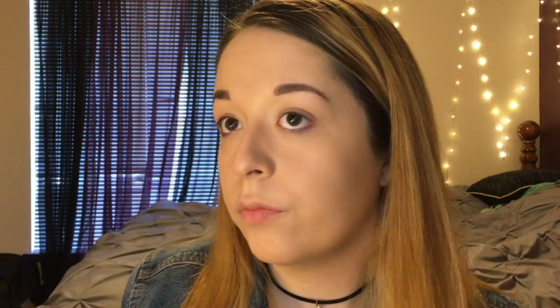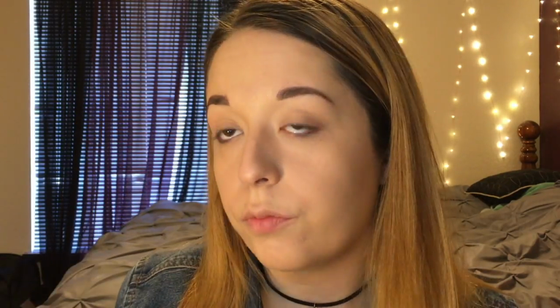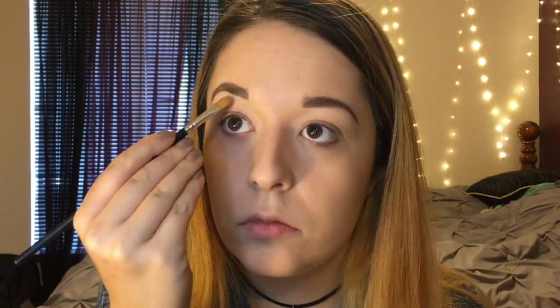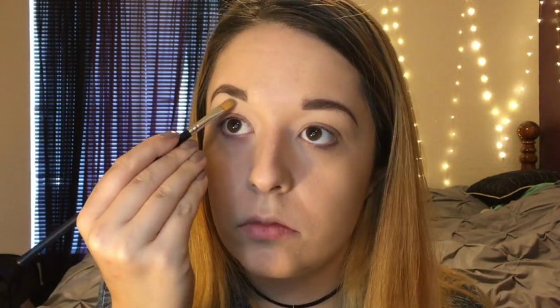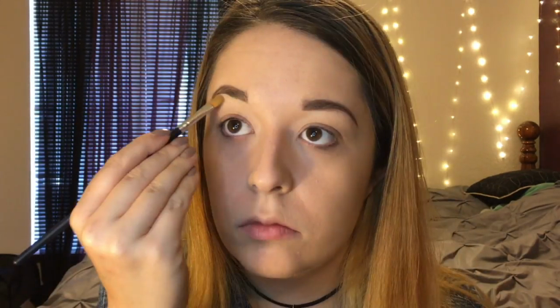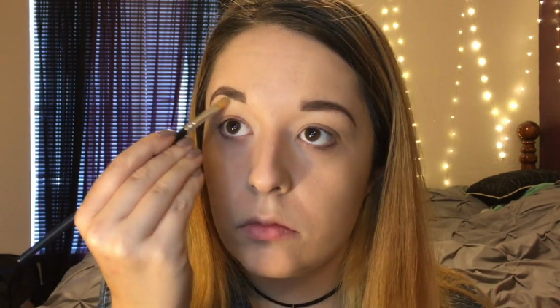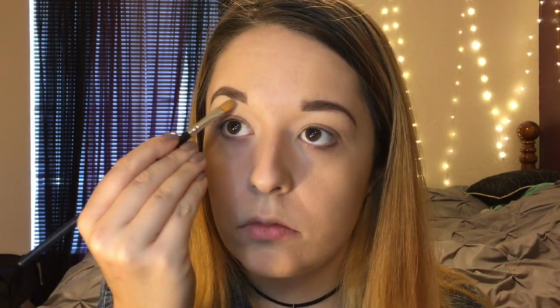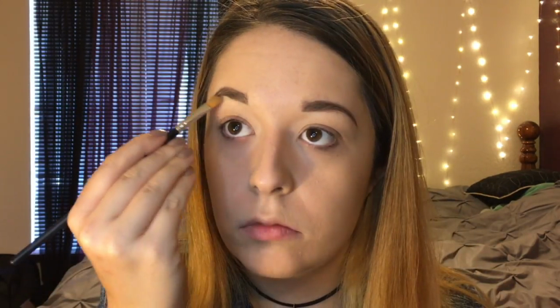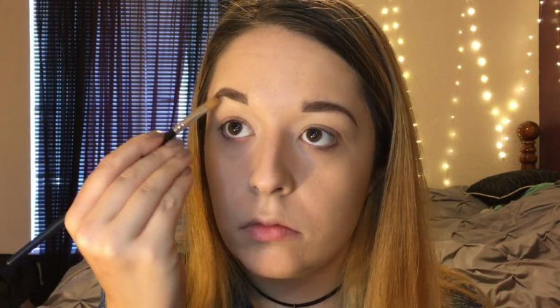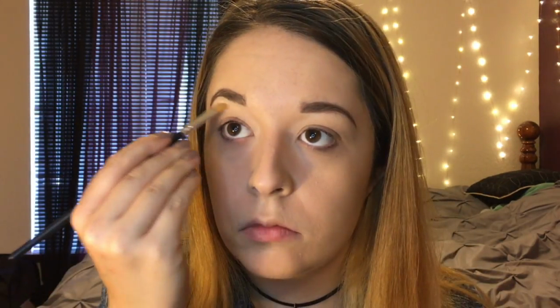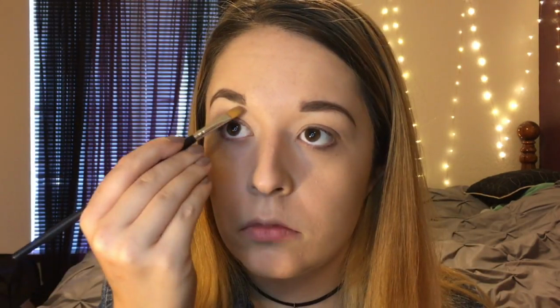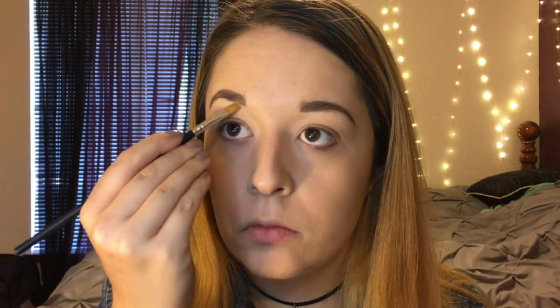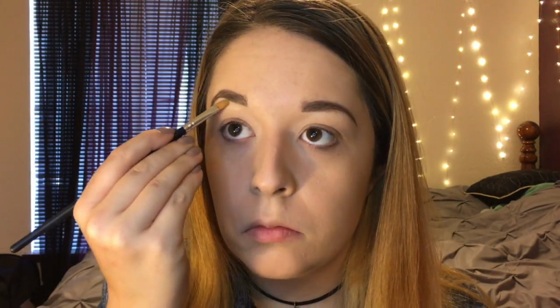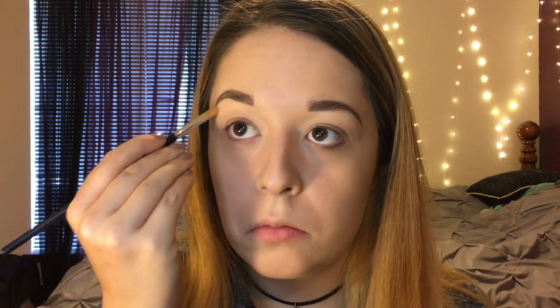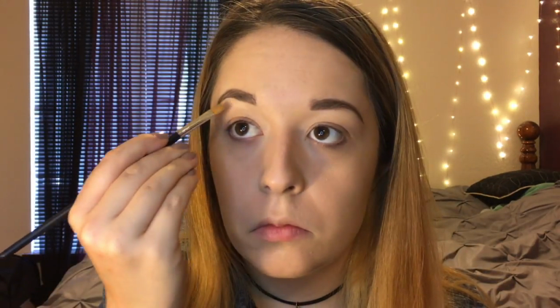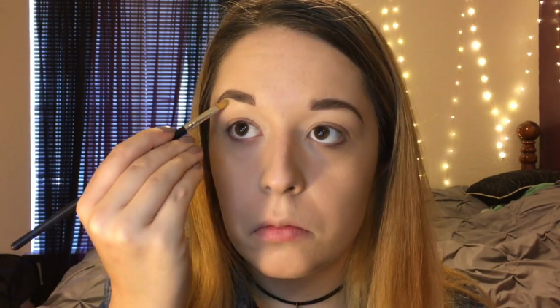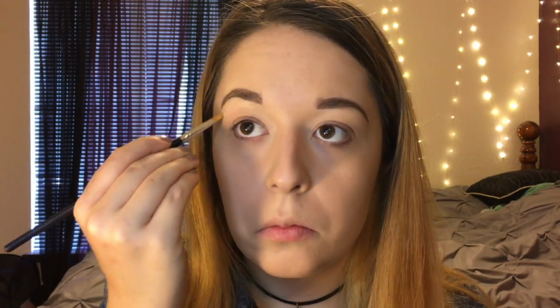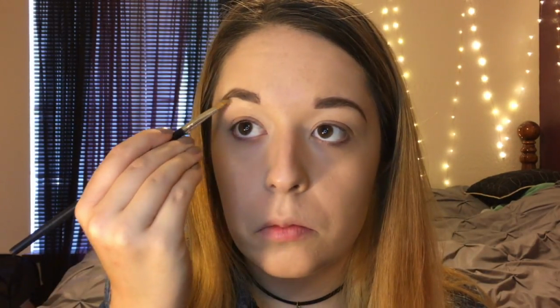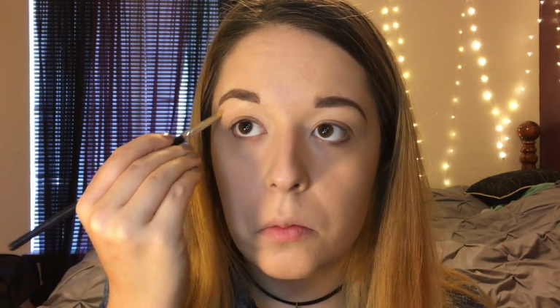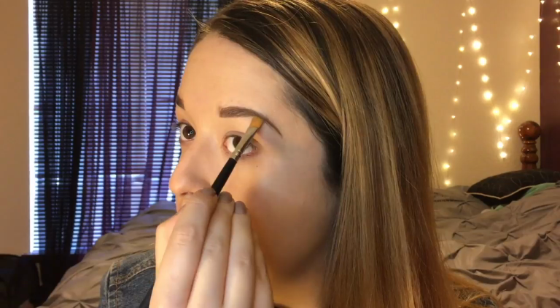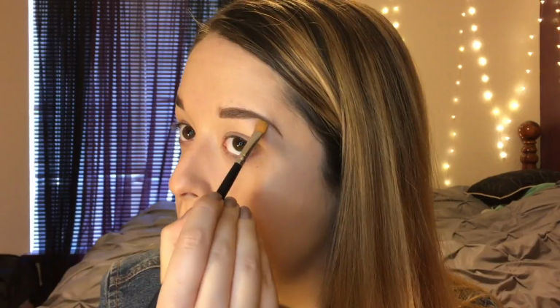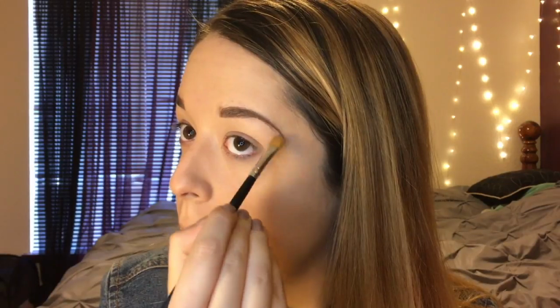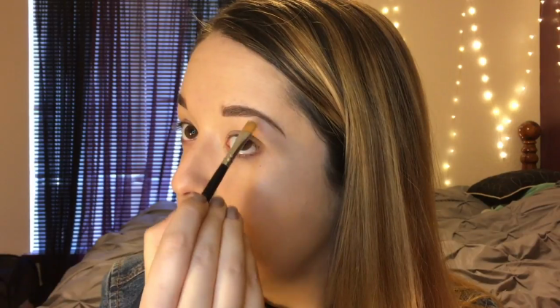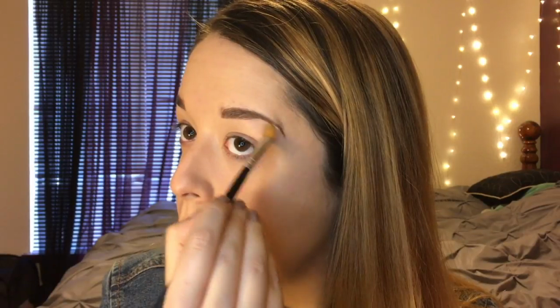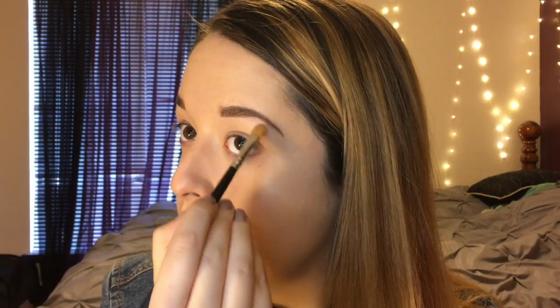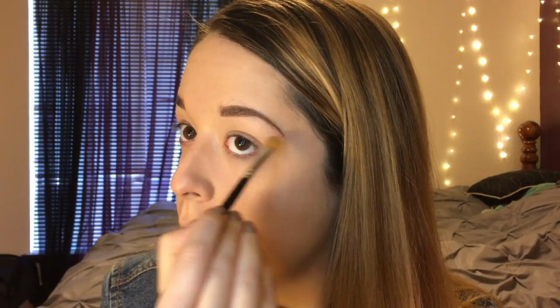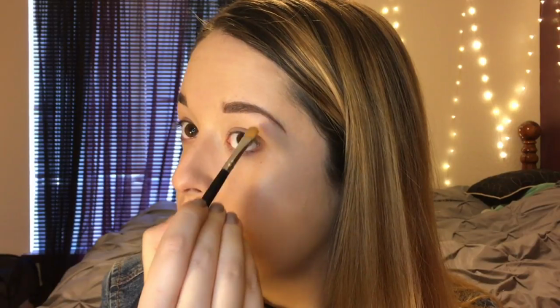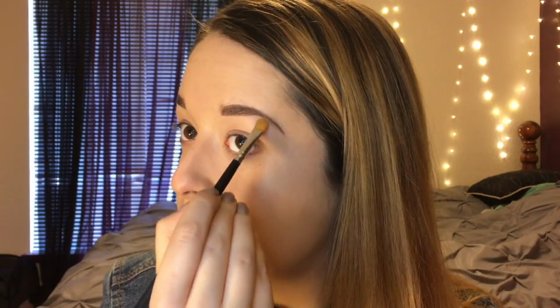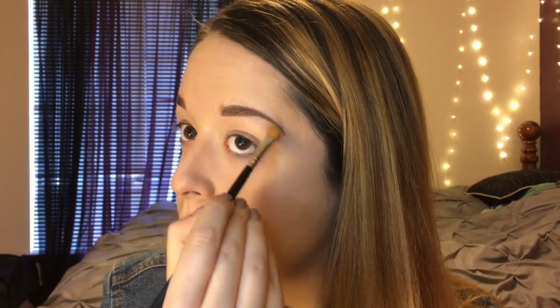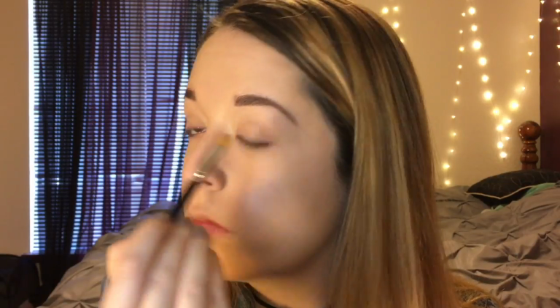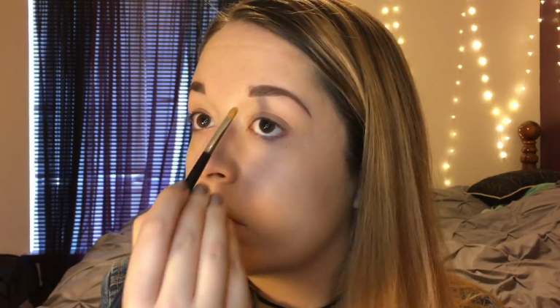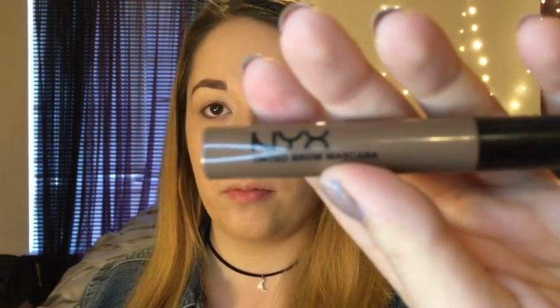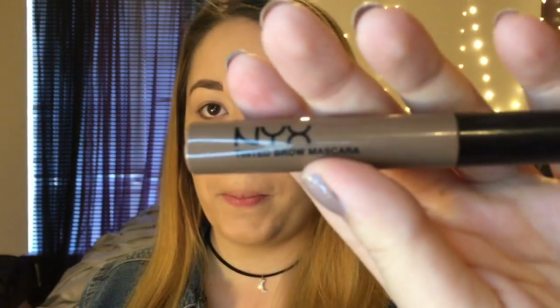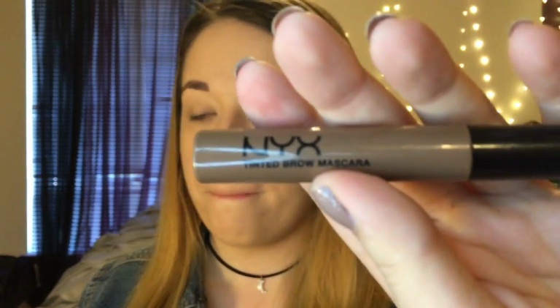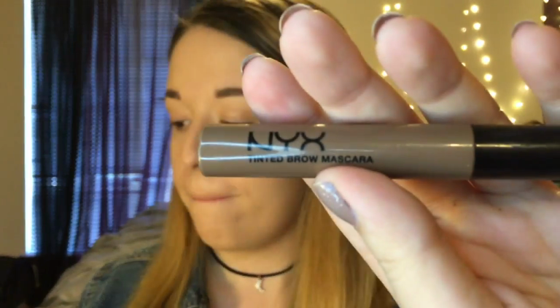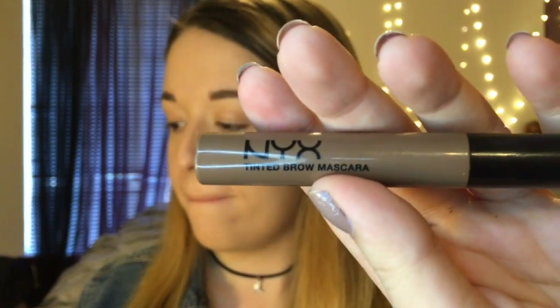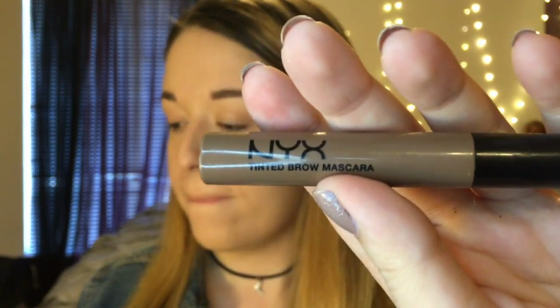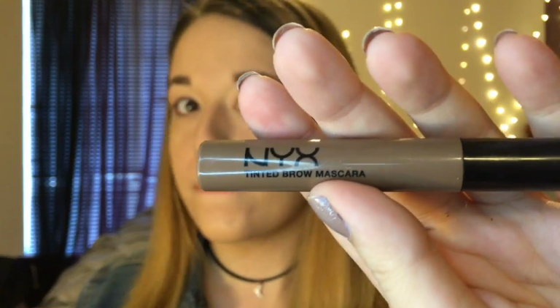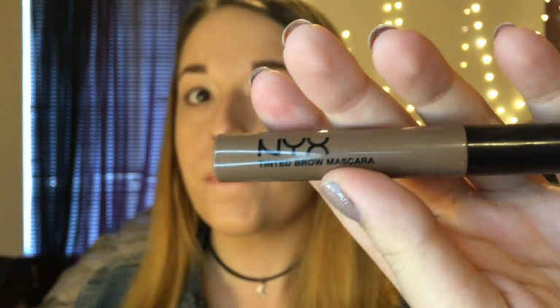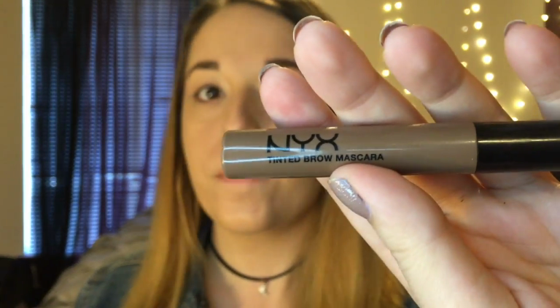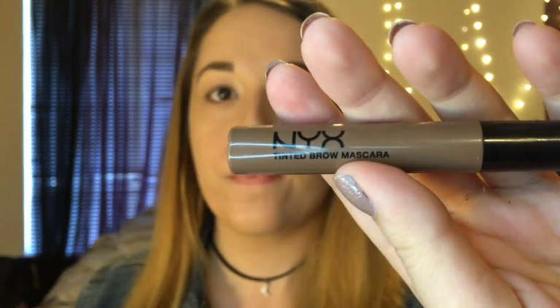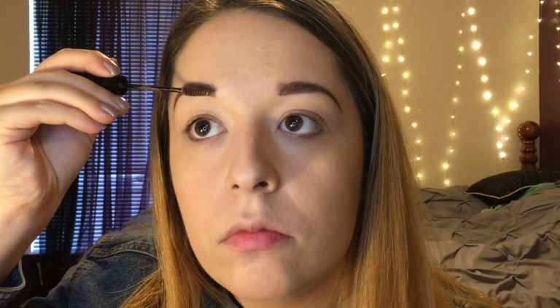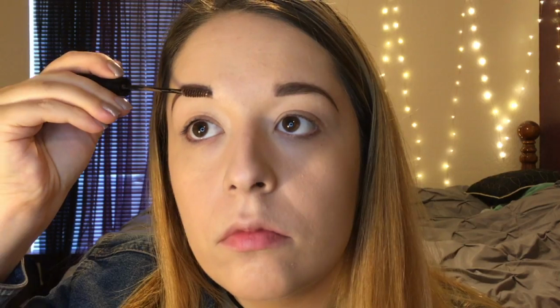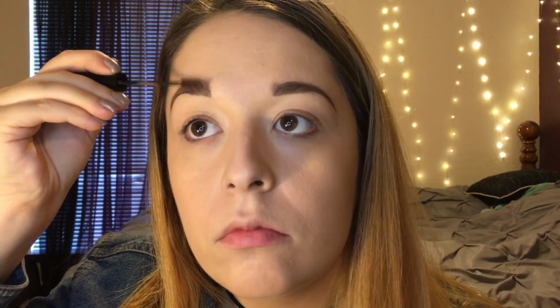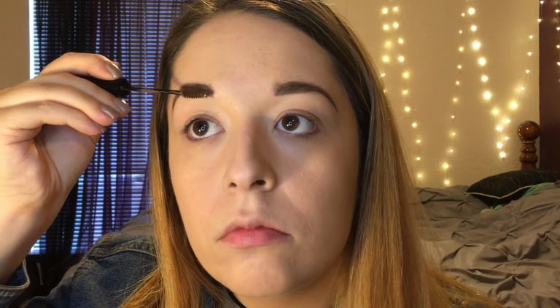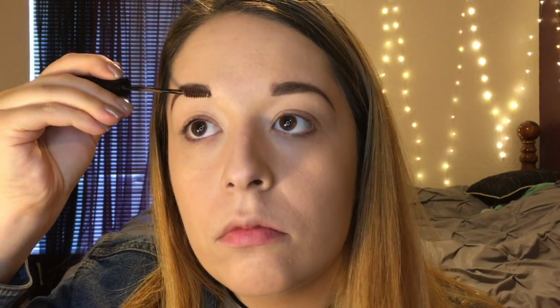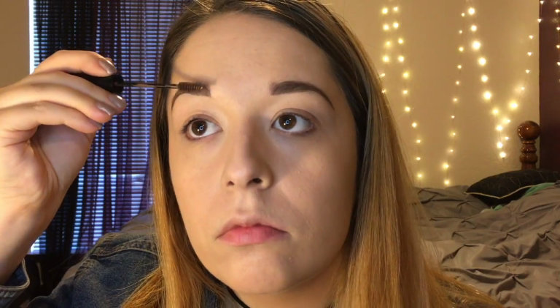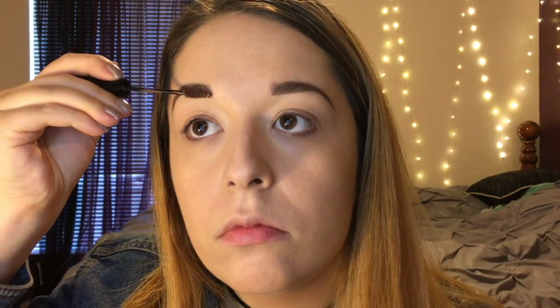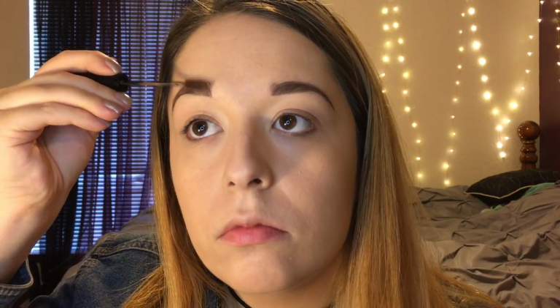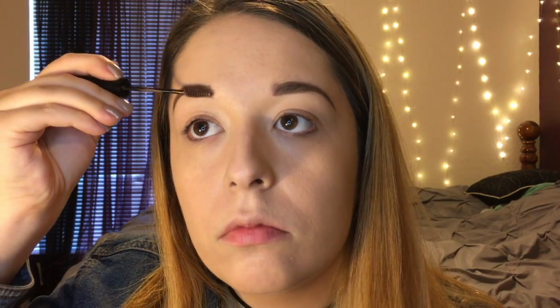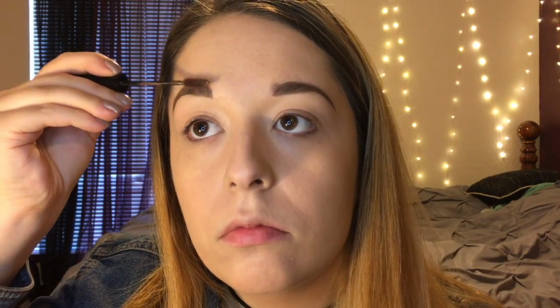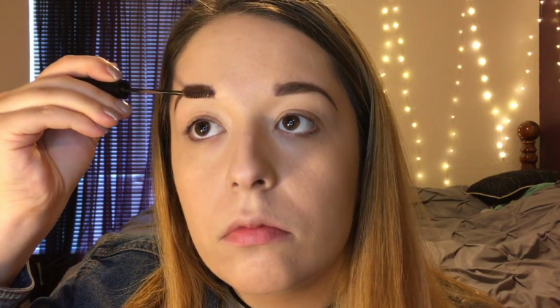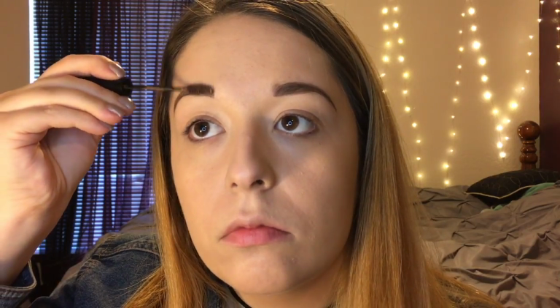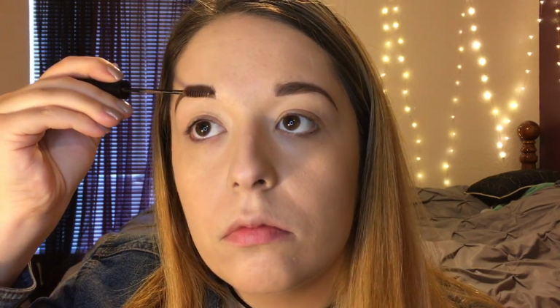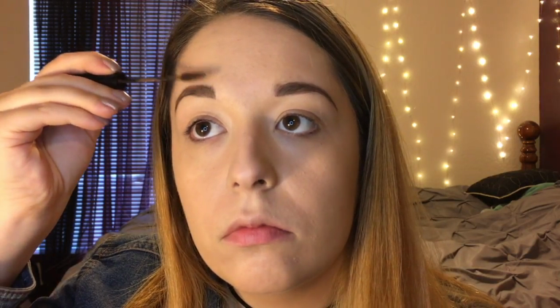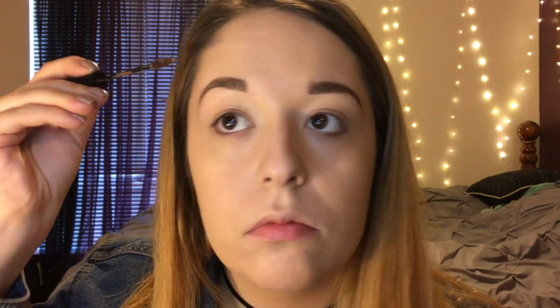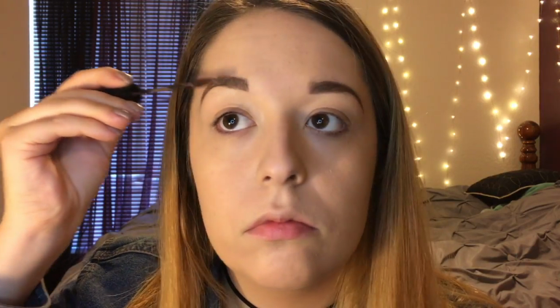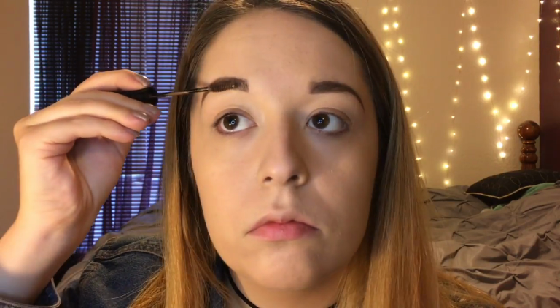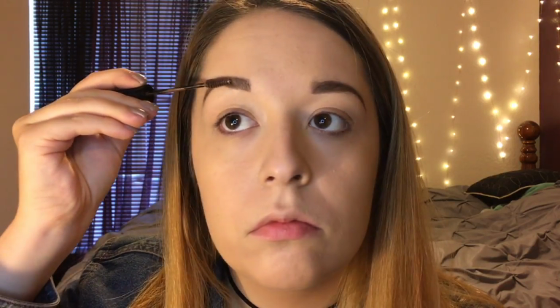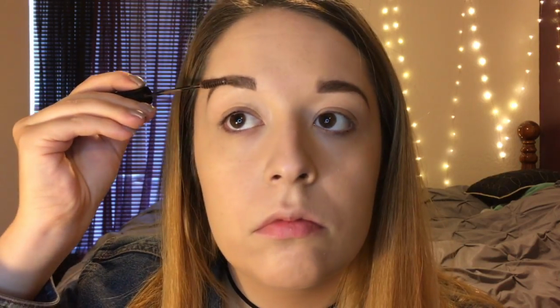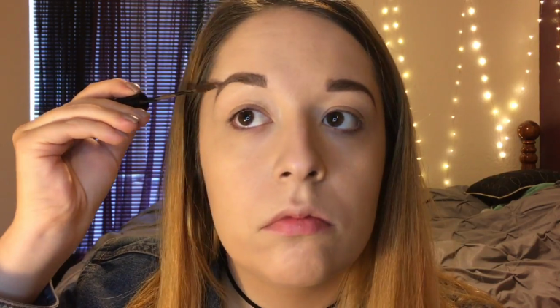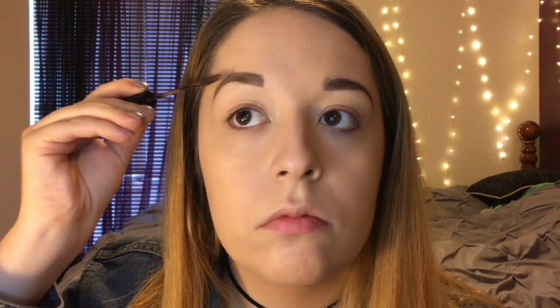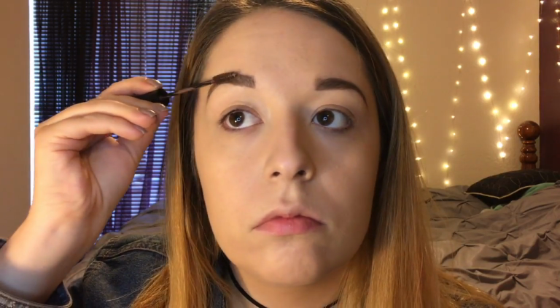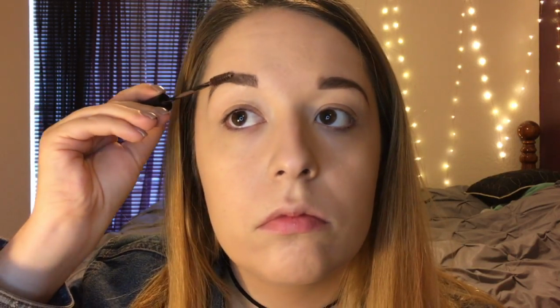Next I'm going to carve out my brows with that concealer I used earlier, and then I'm going to use the NYX Tinted Brow Mascara to set those hairs.